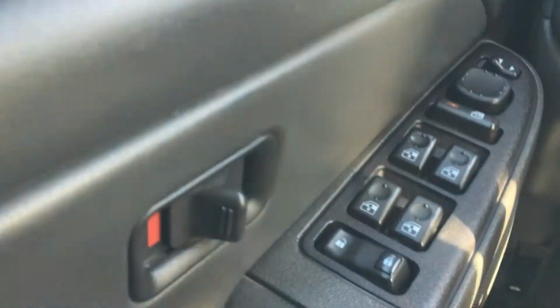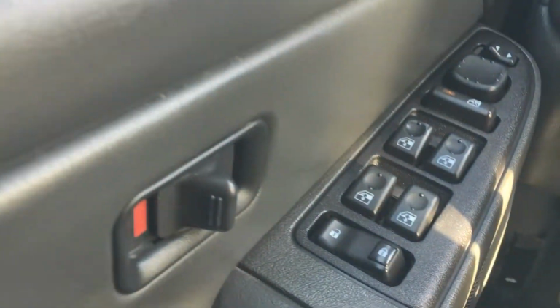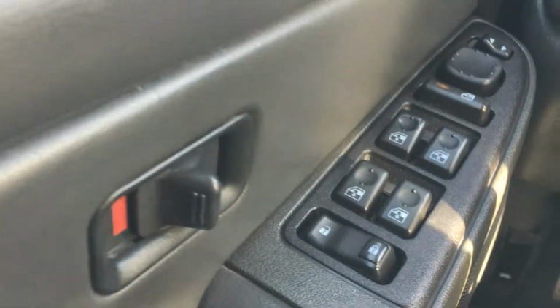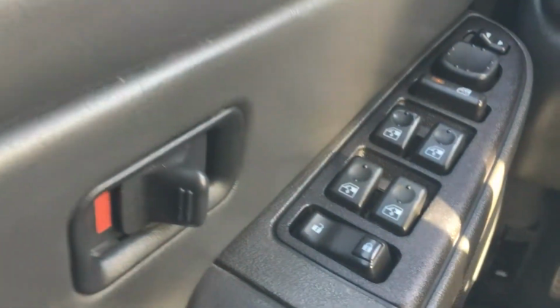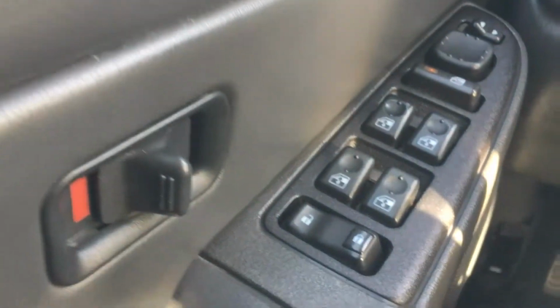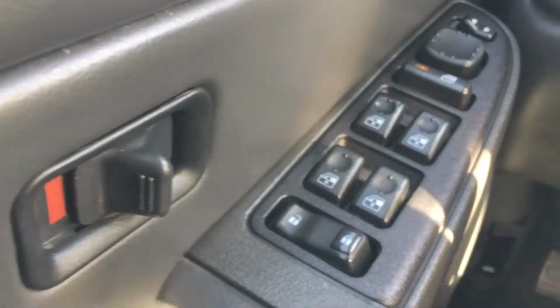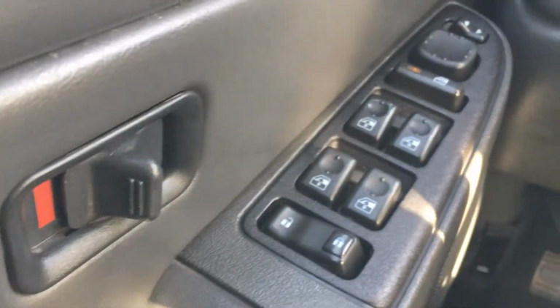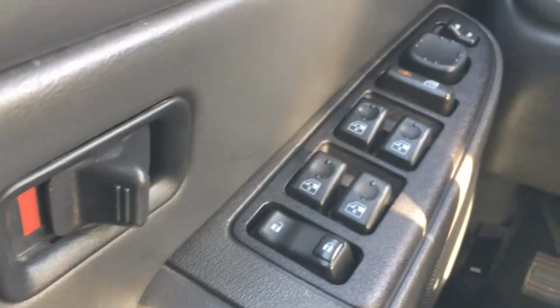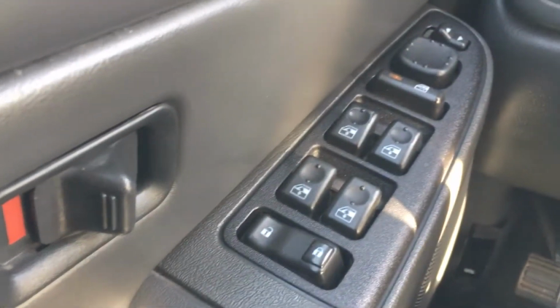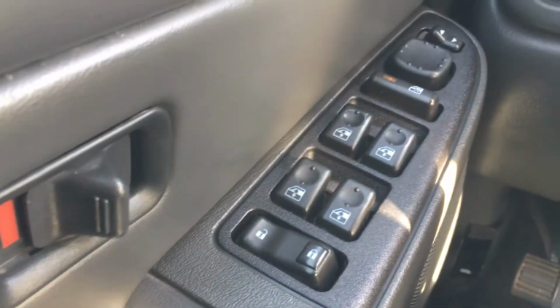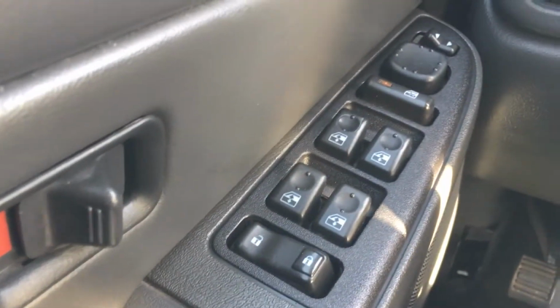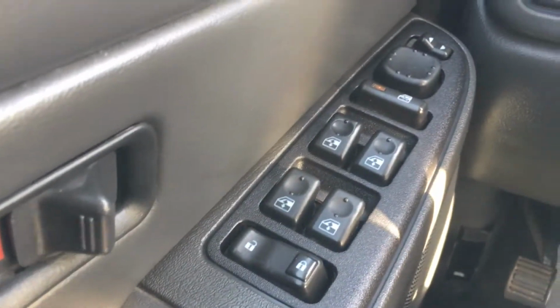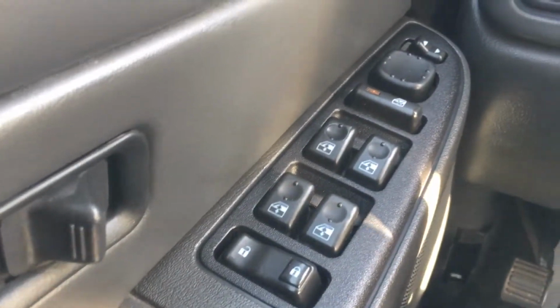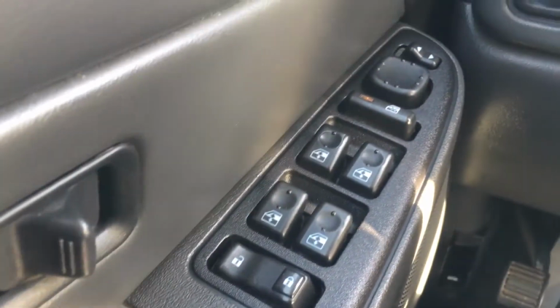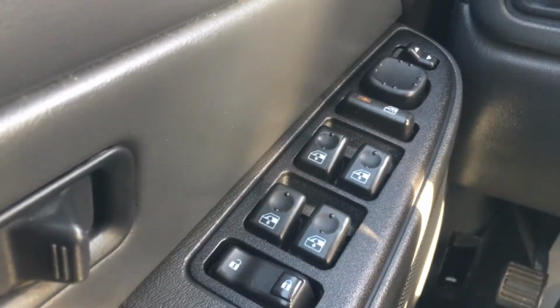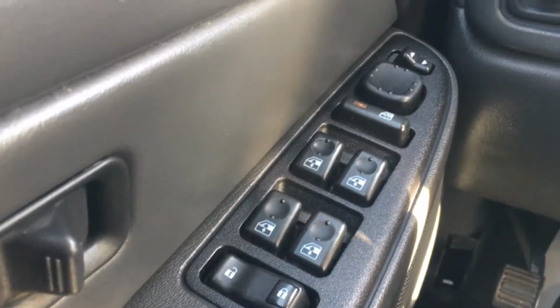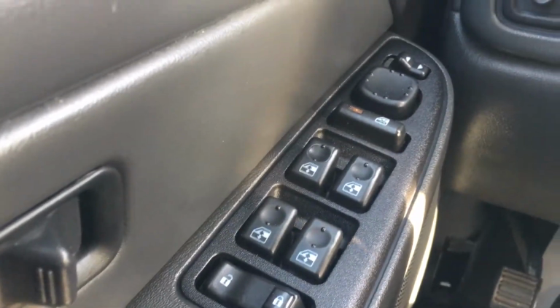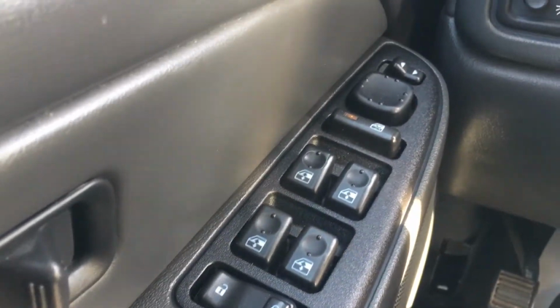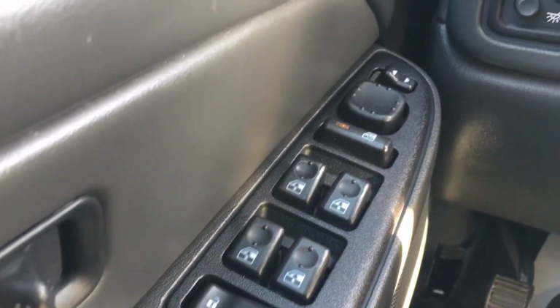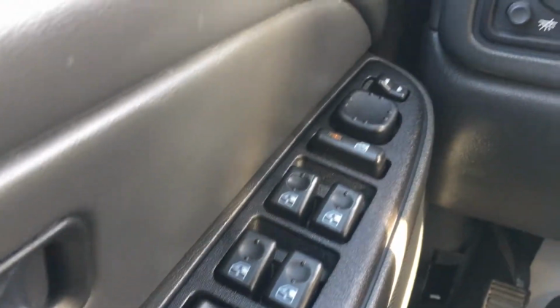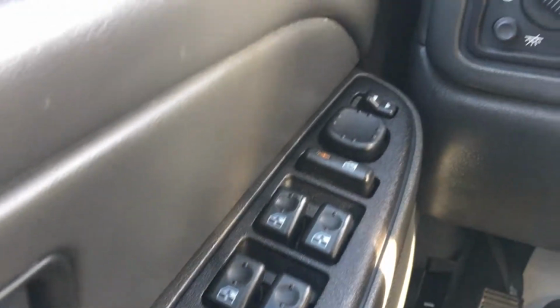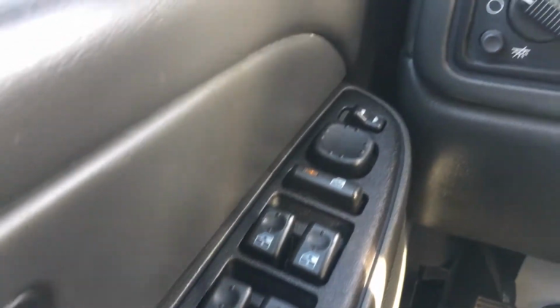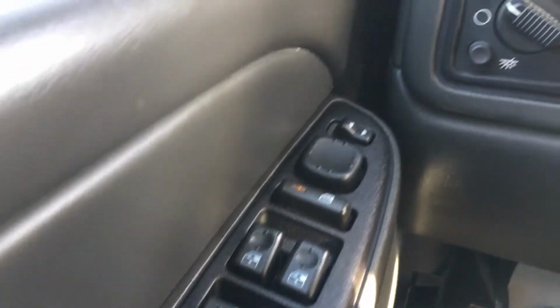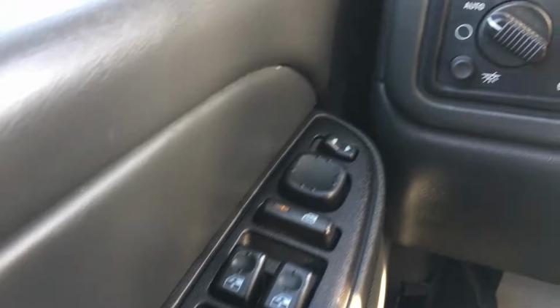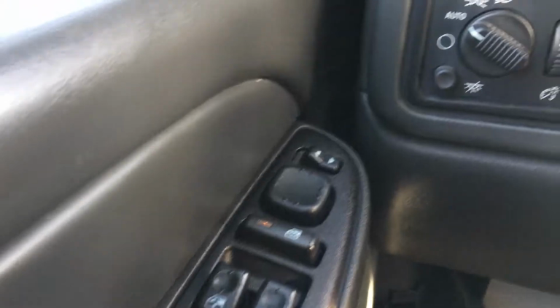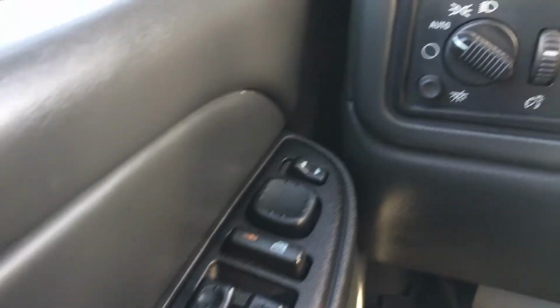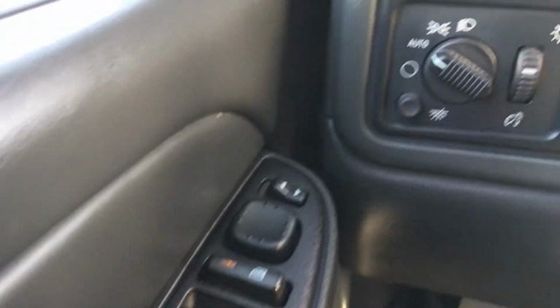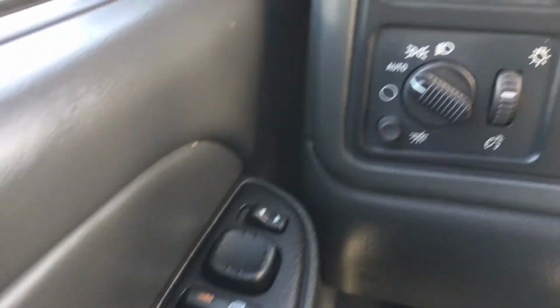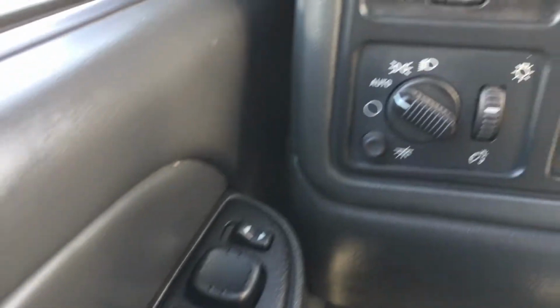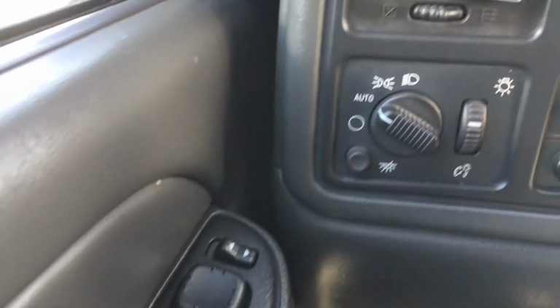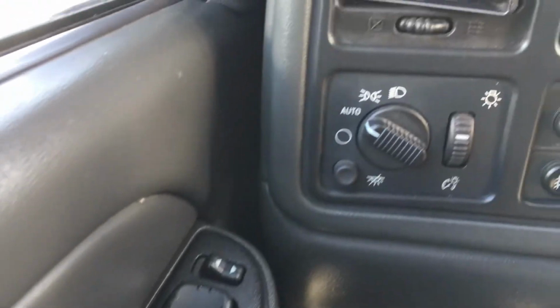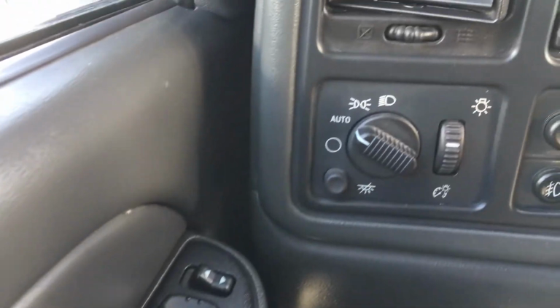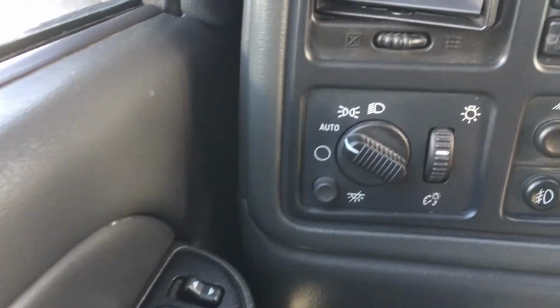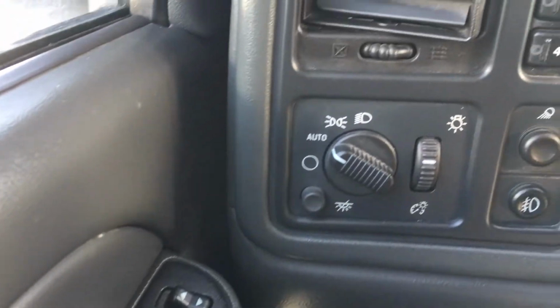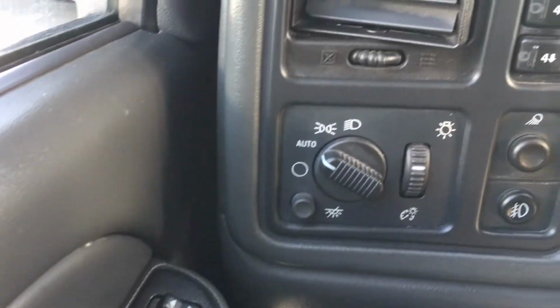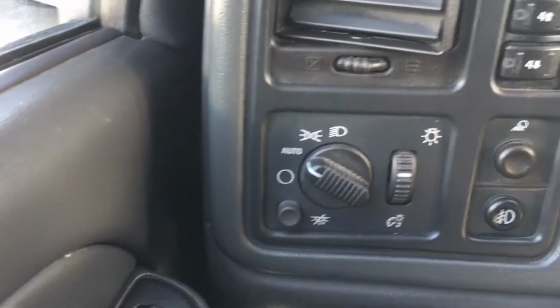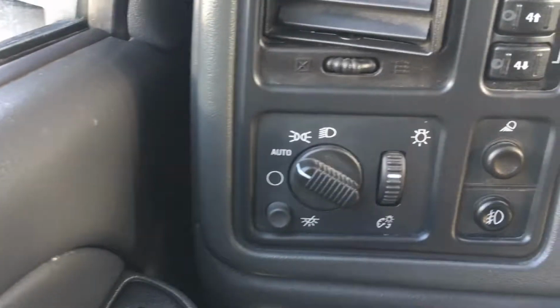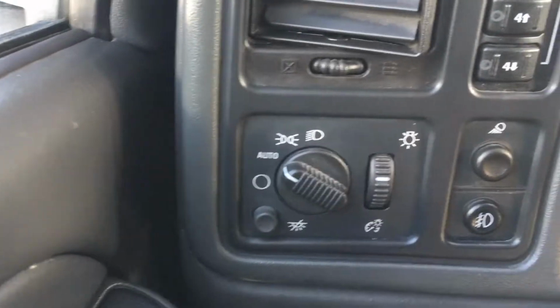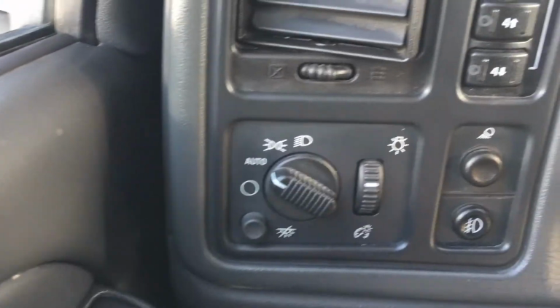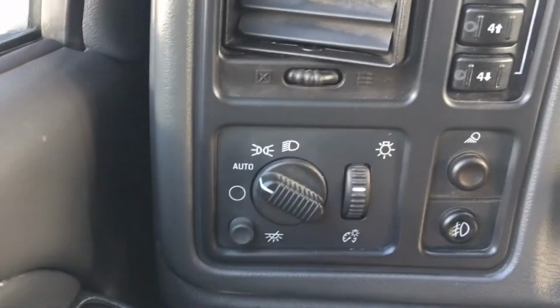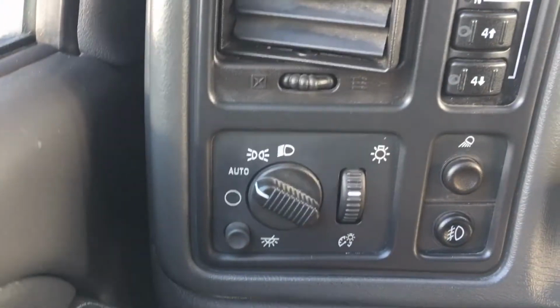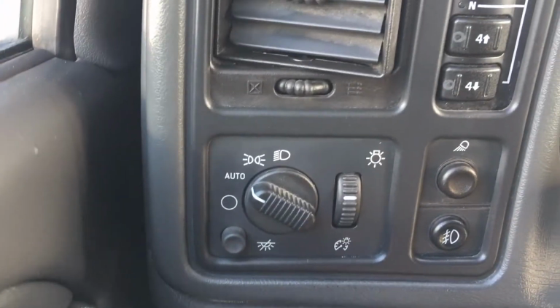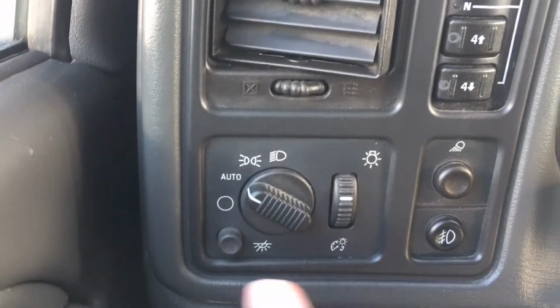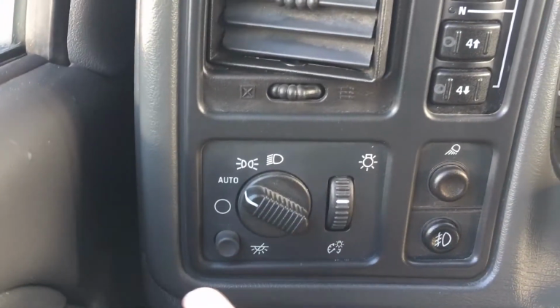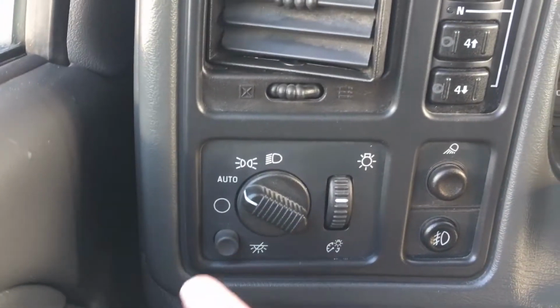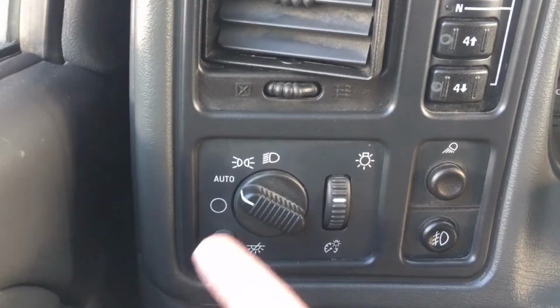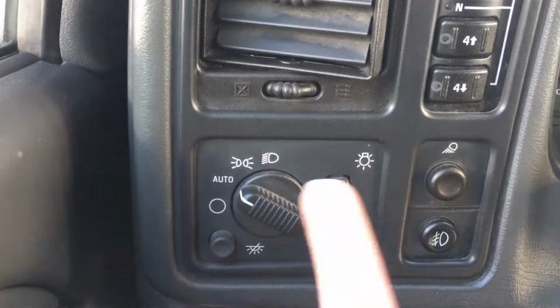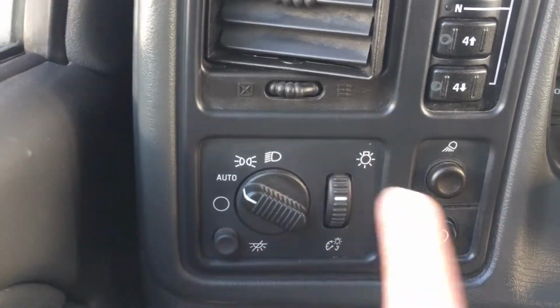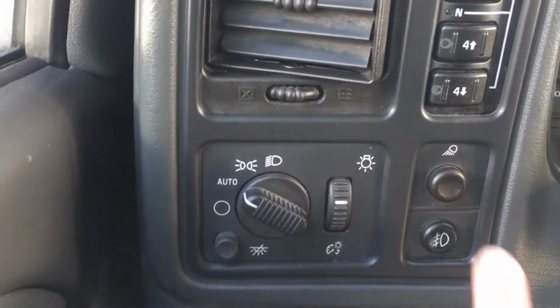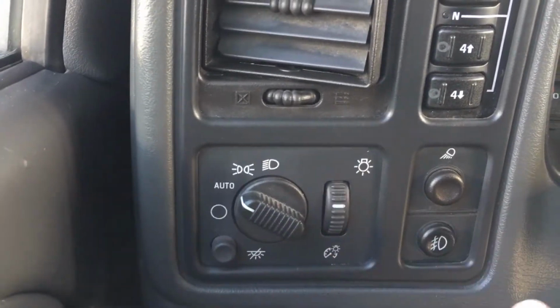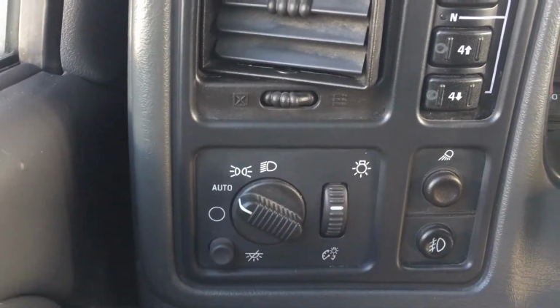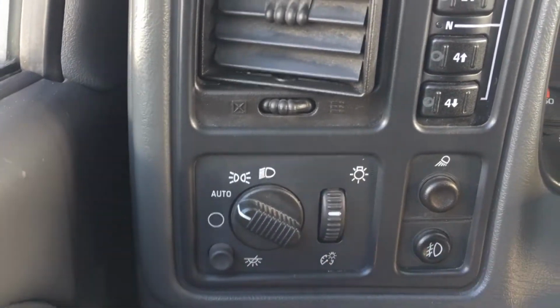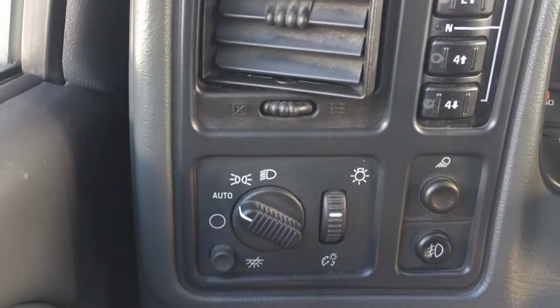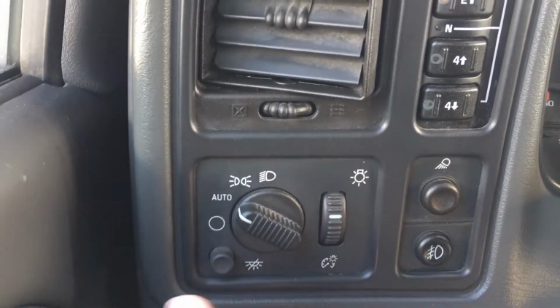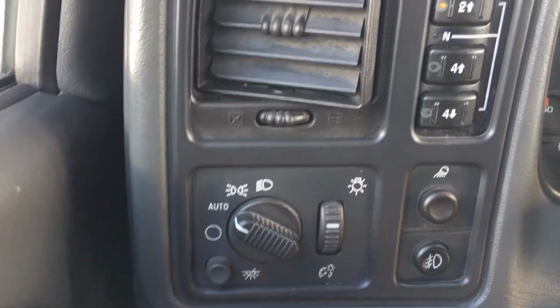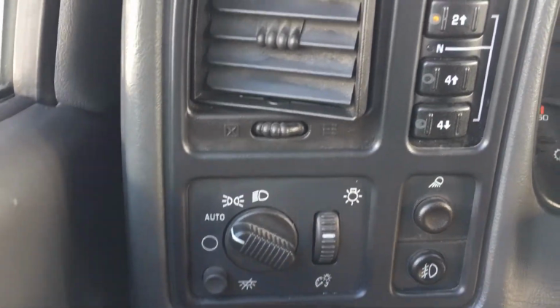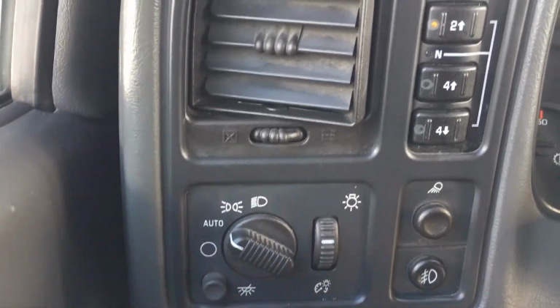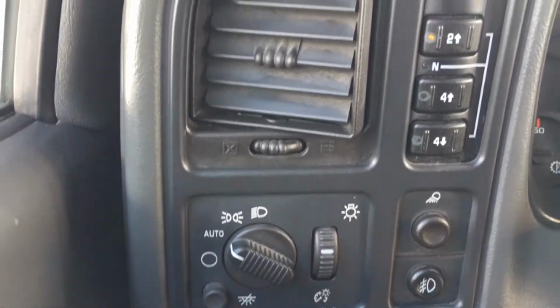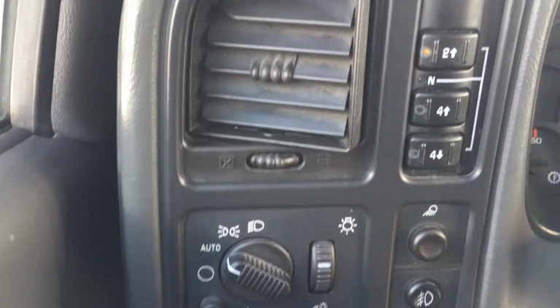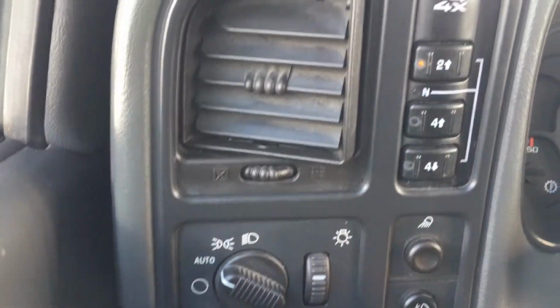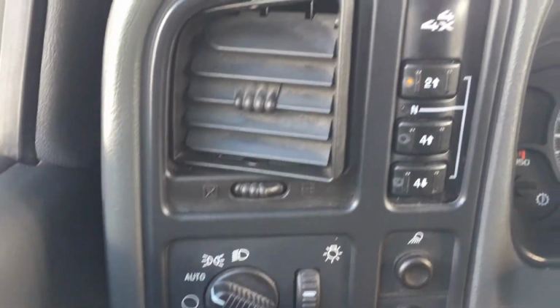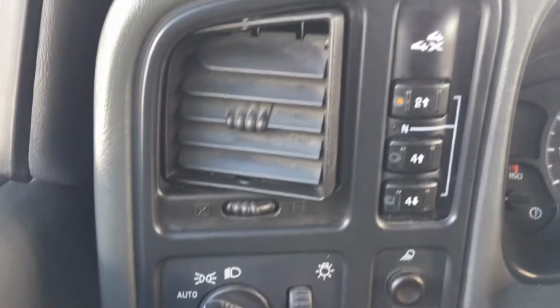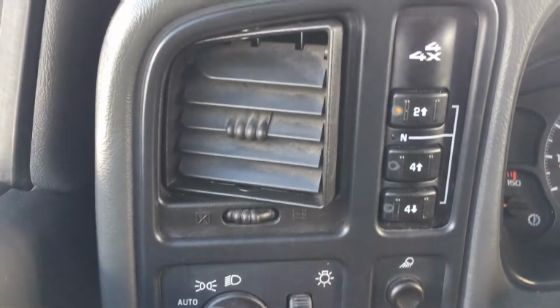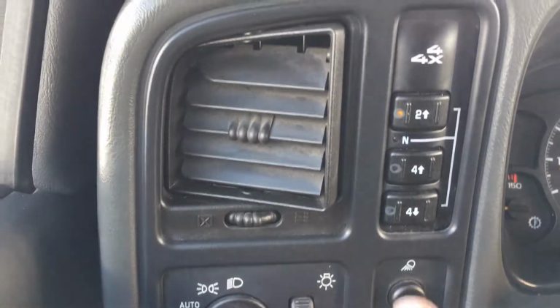Down below you have all of your automatic windows, doors, mirrors, and locks. And right beside the steering wheel you have all your automatic light options — there are plenty.